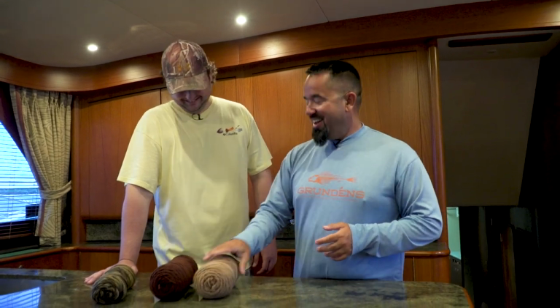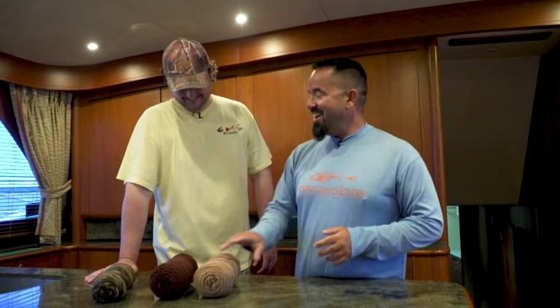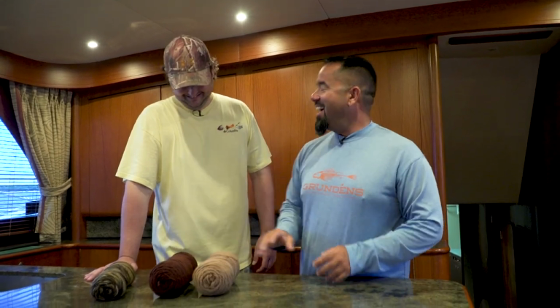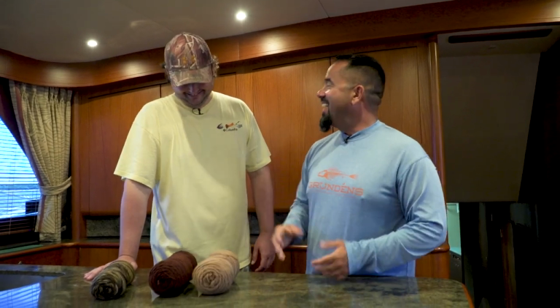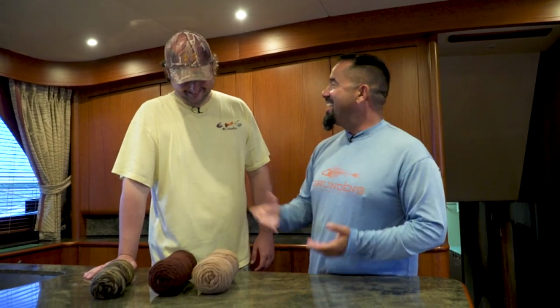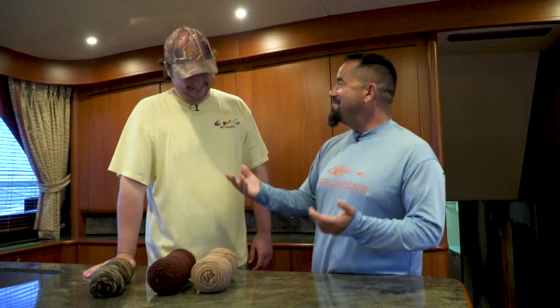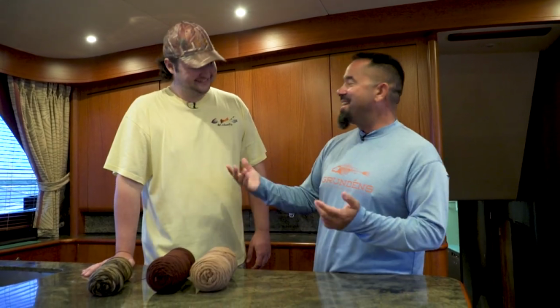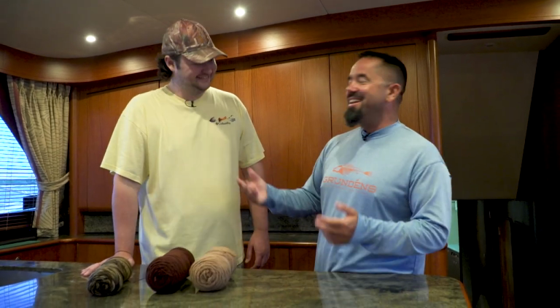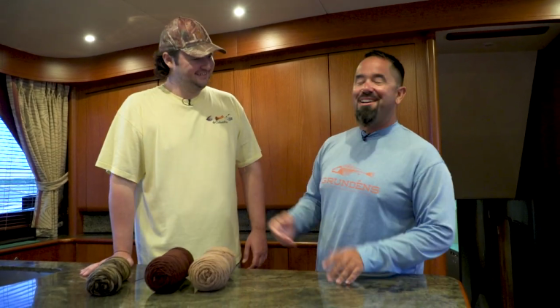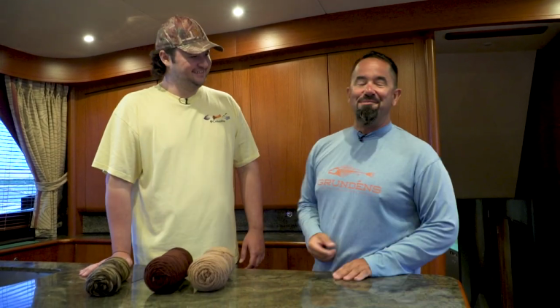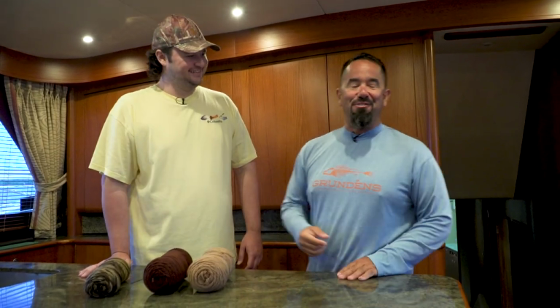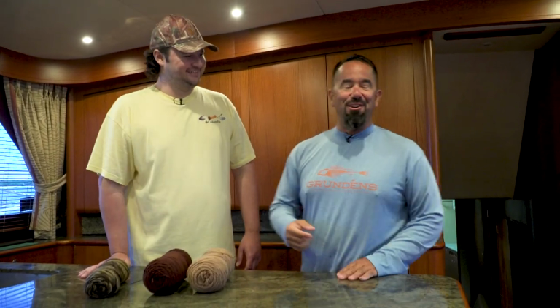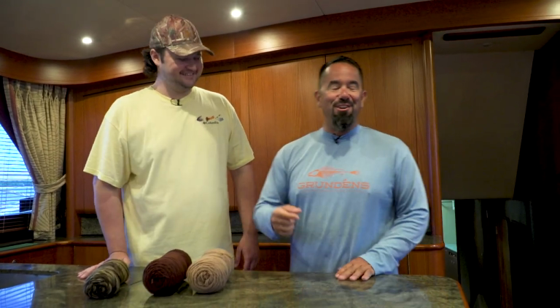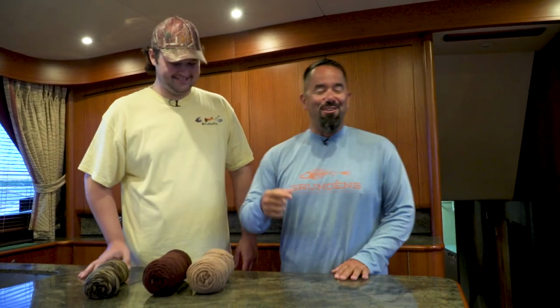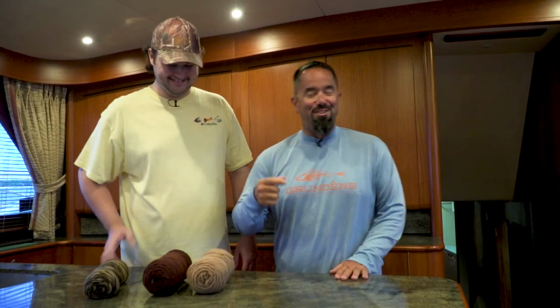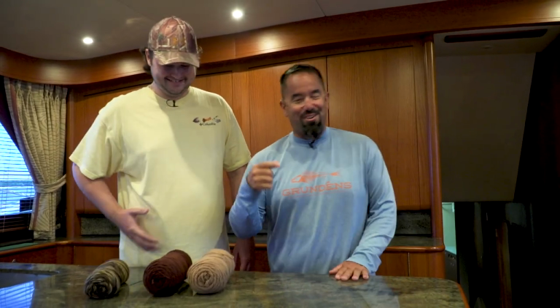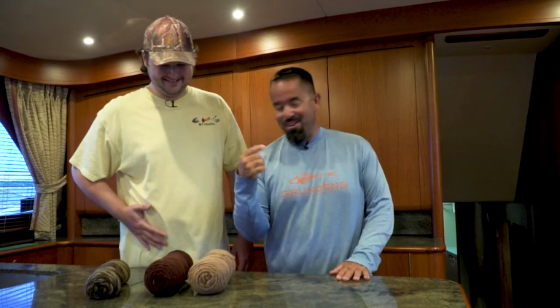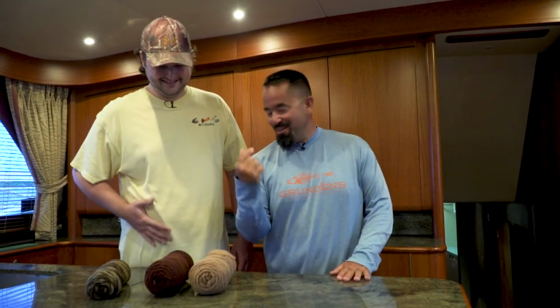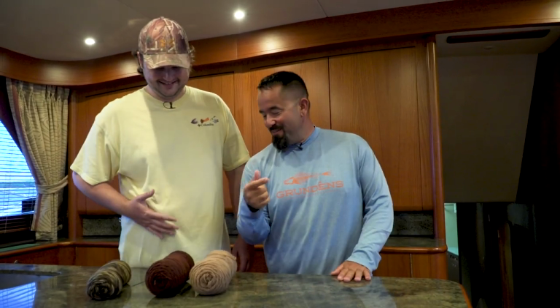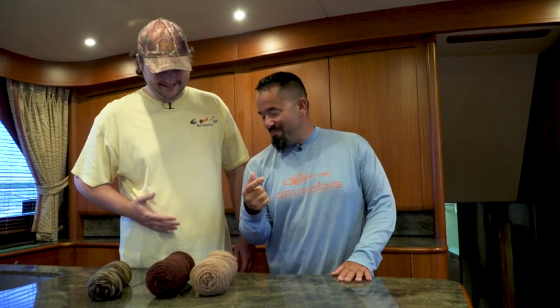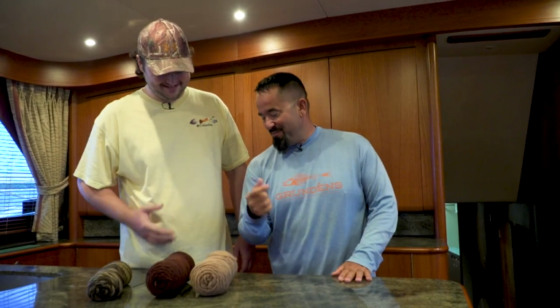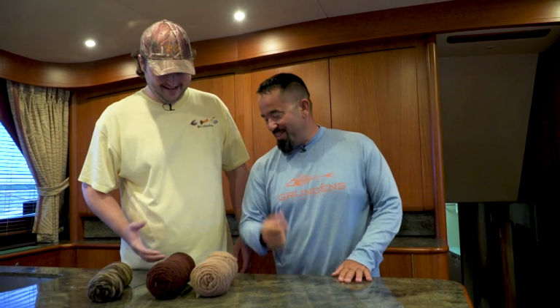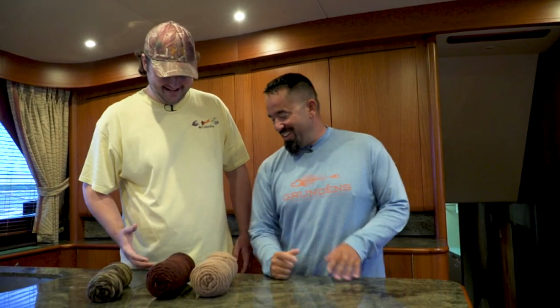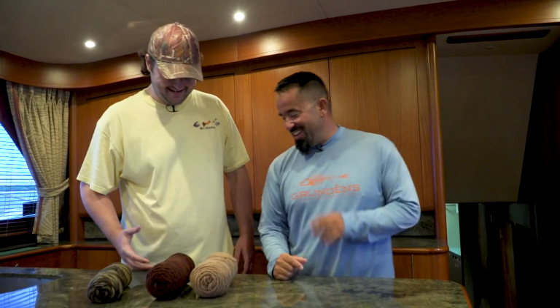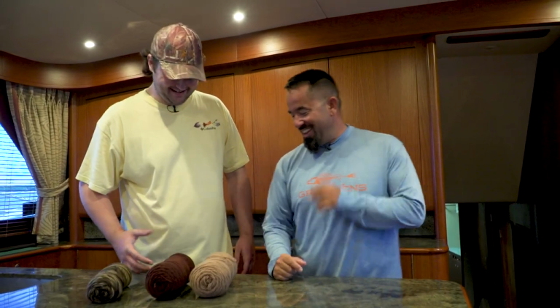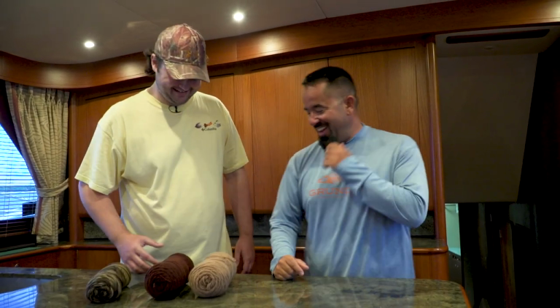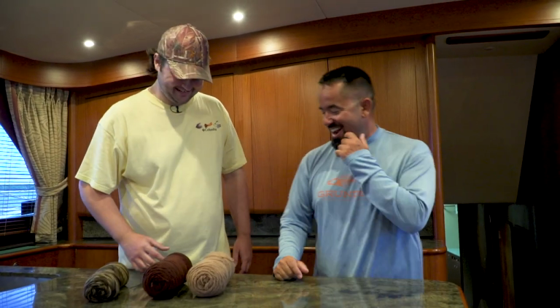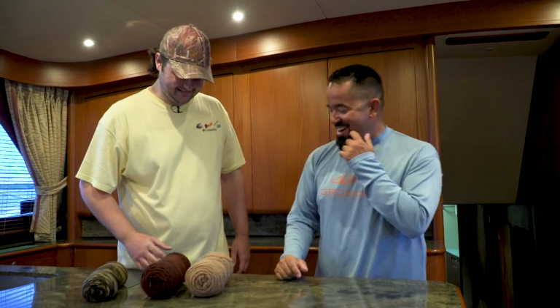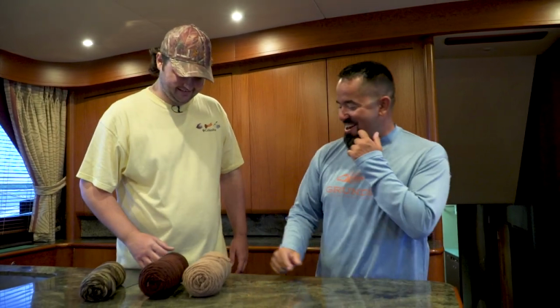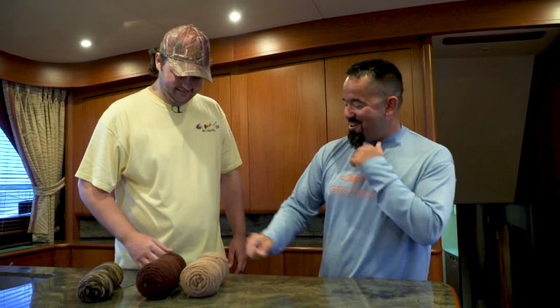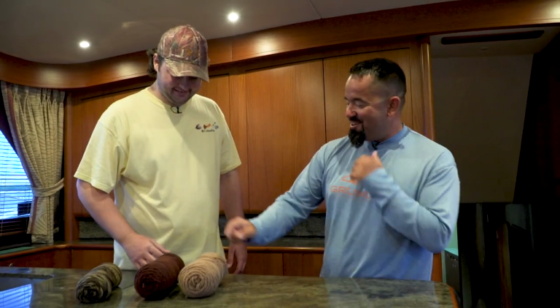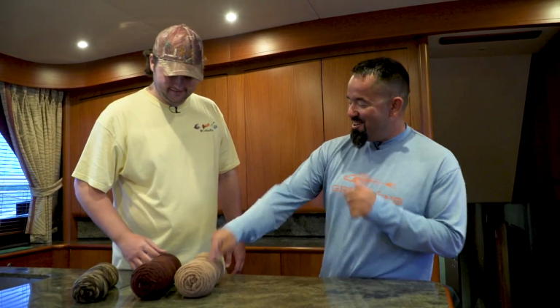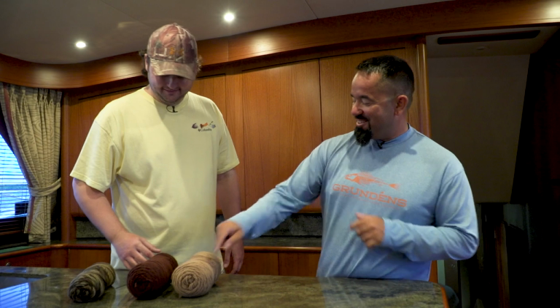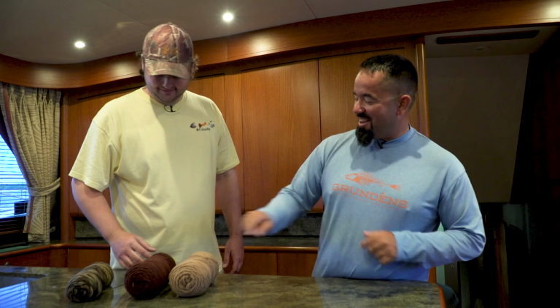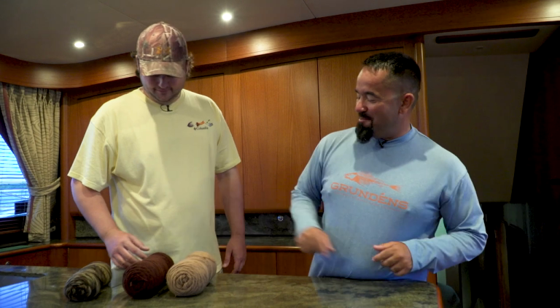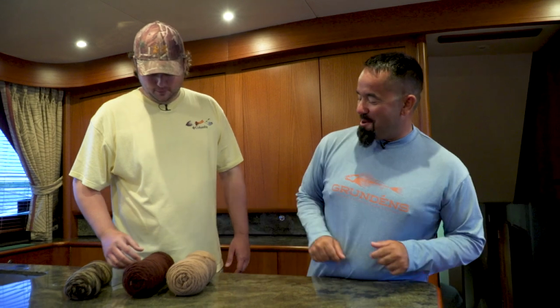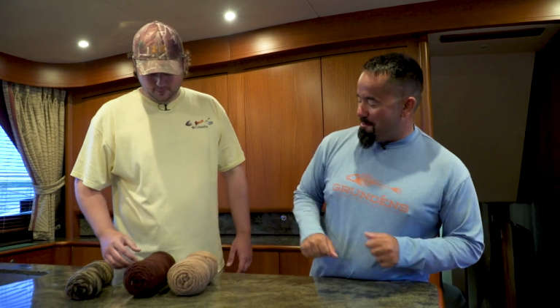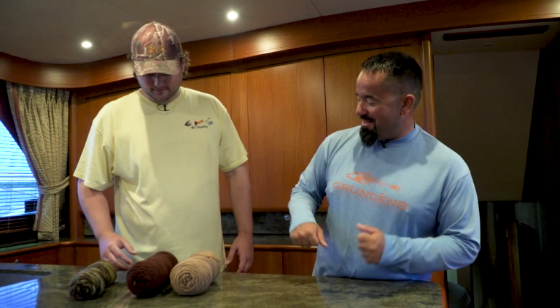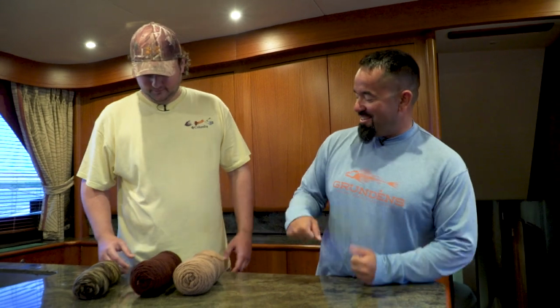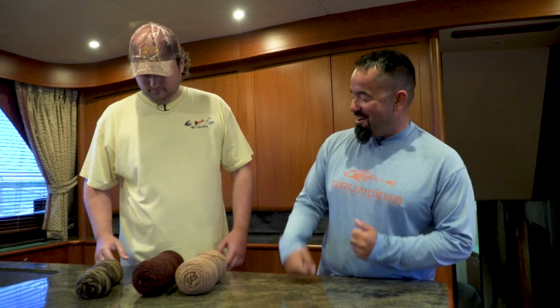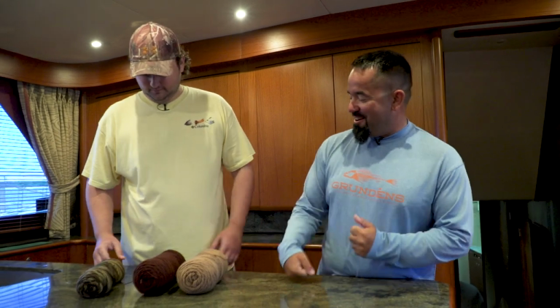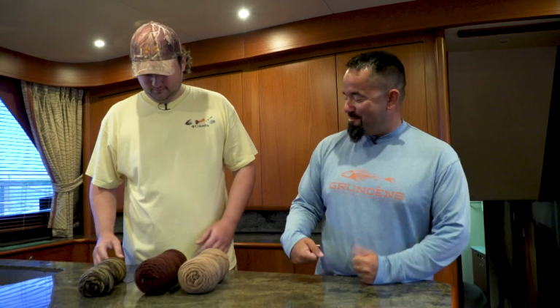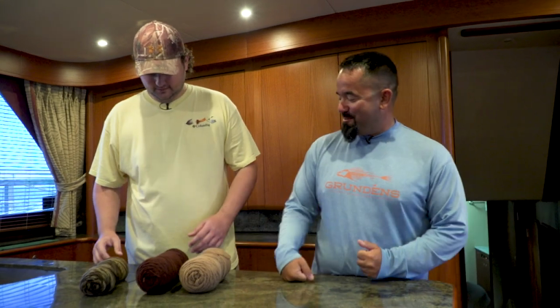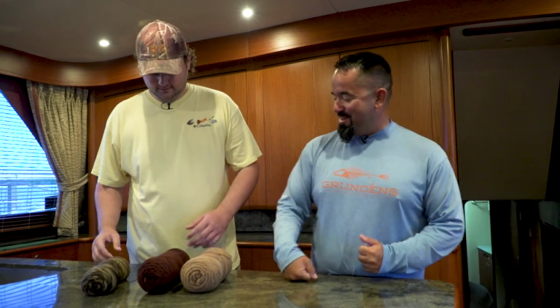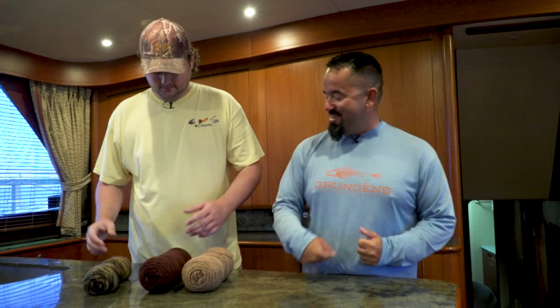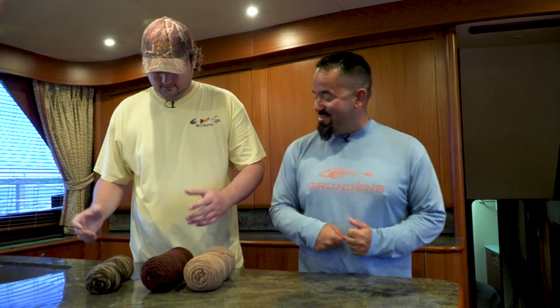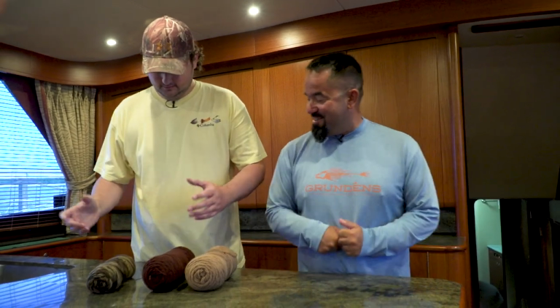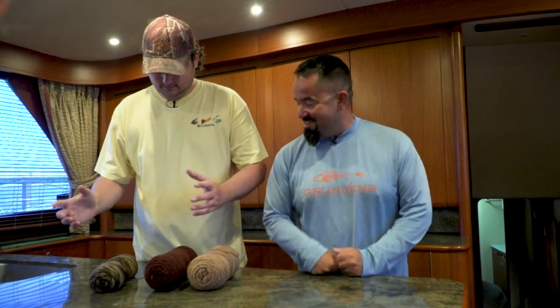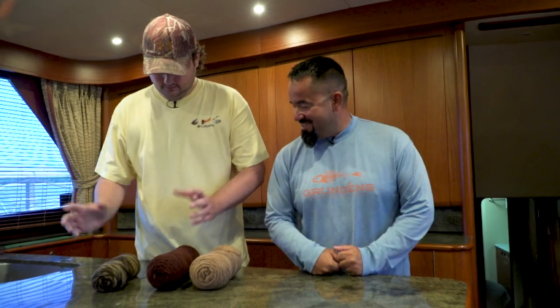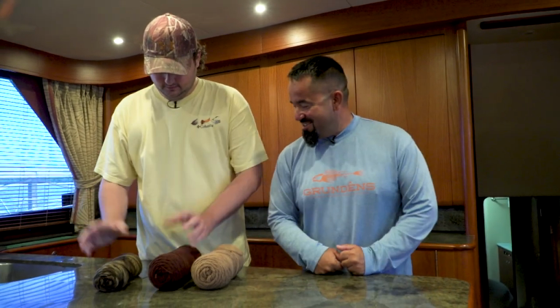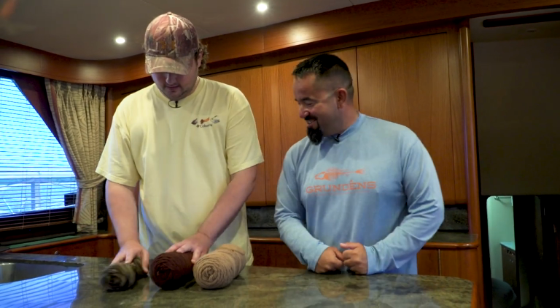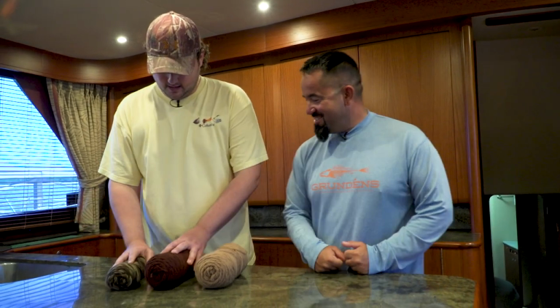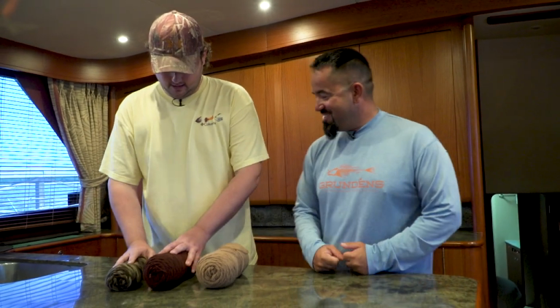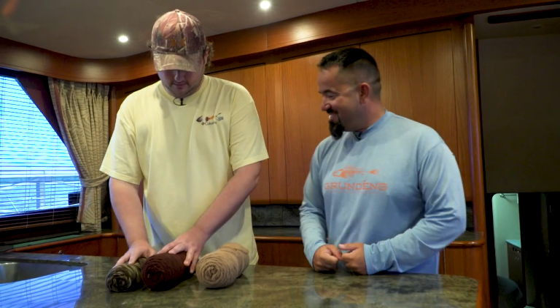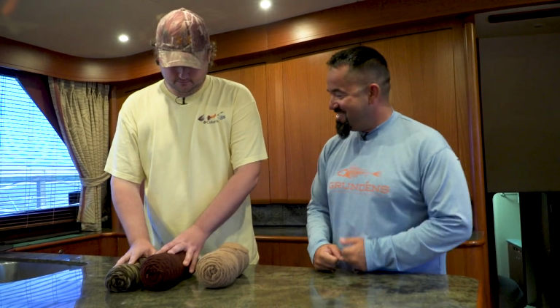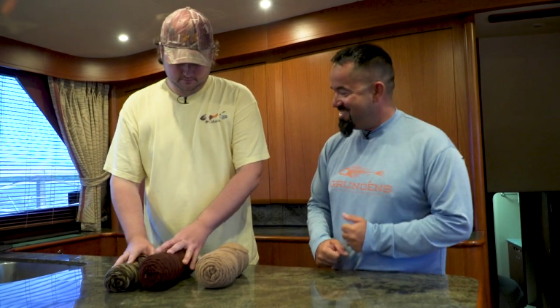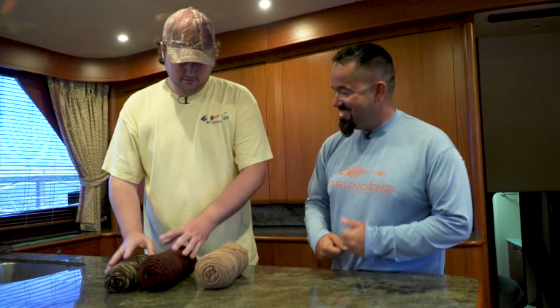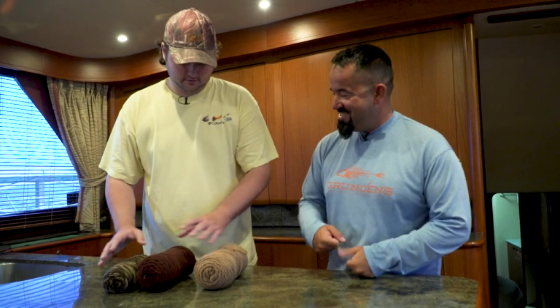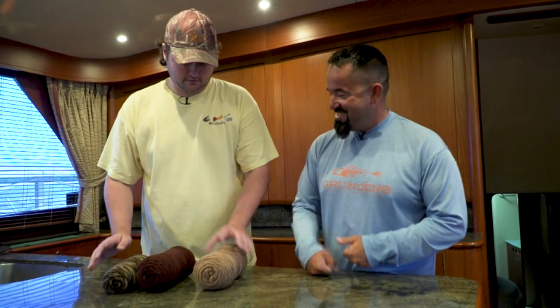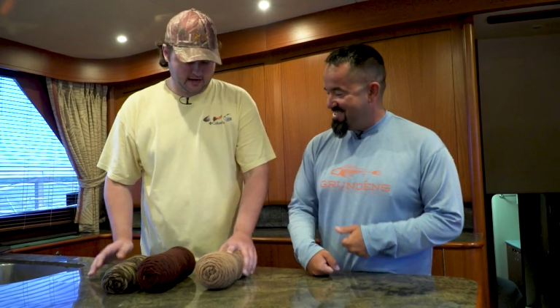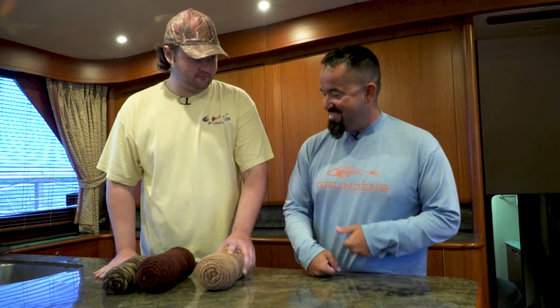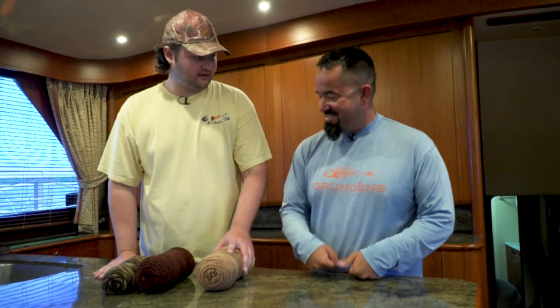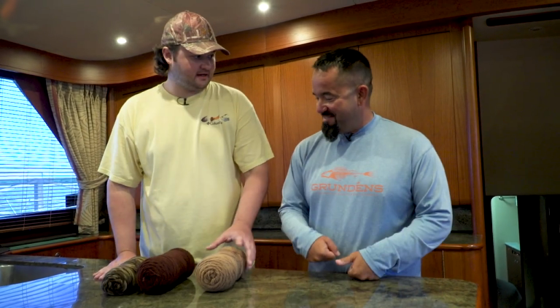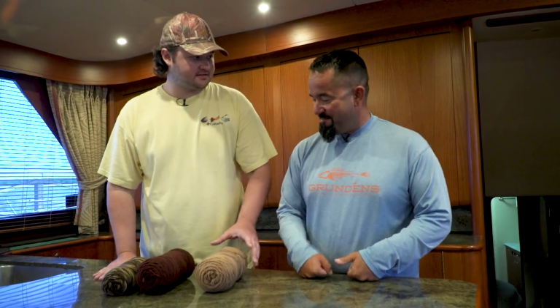I keep getting confused. You're good, you're getting it. Tell me about the yarn — what are we doing? Crab flies.